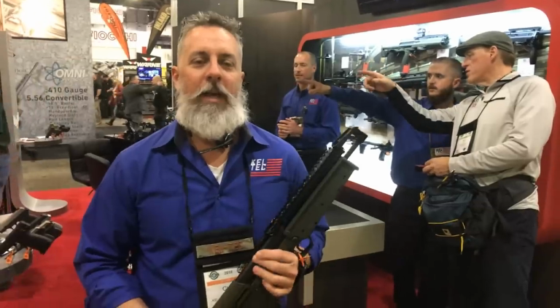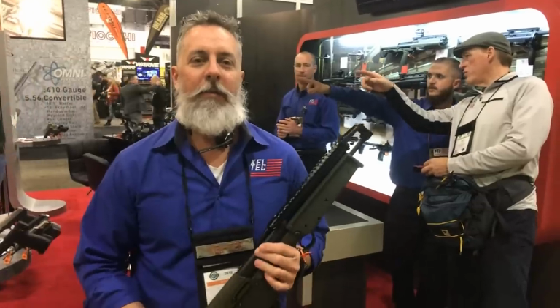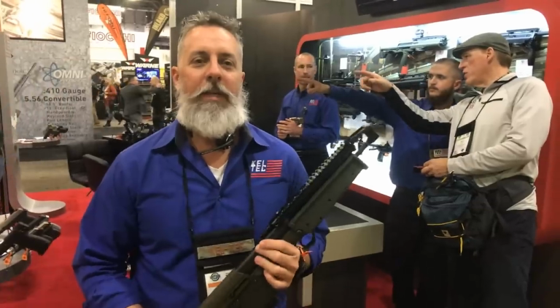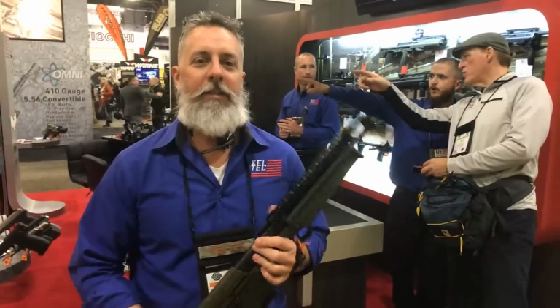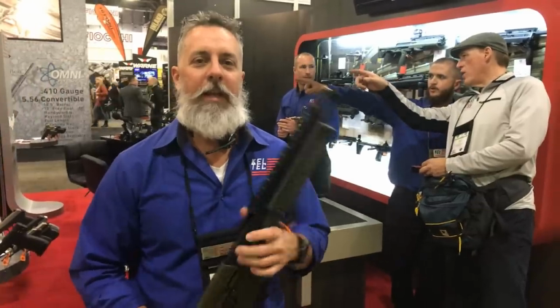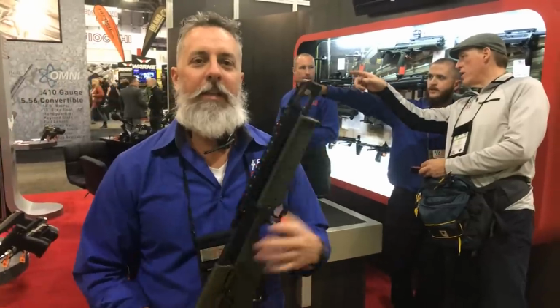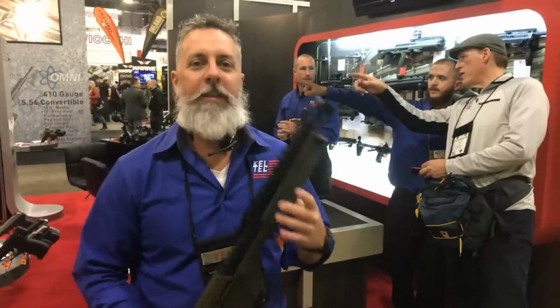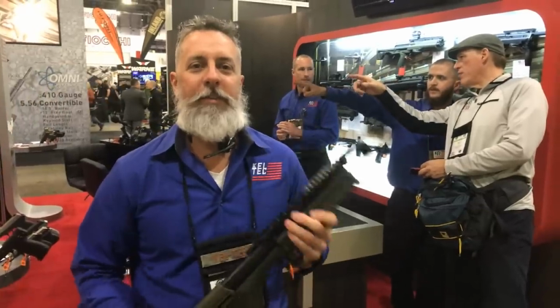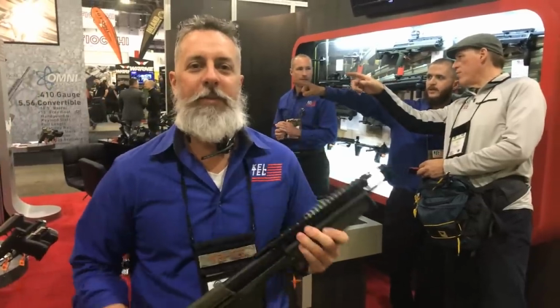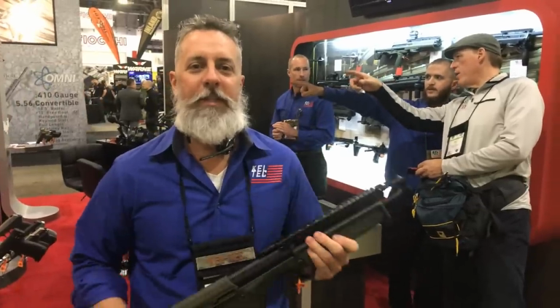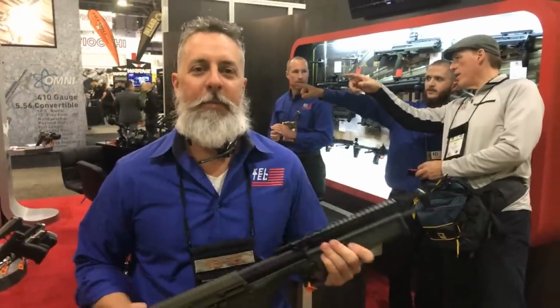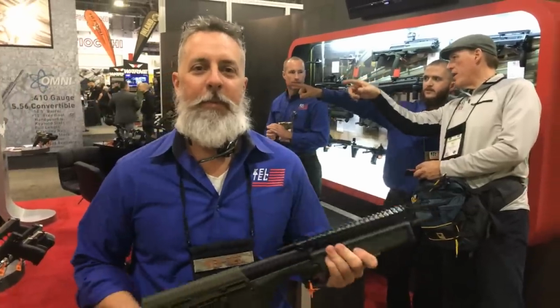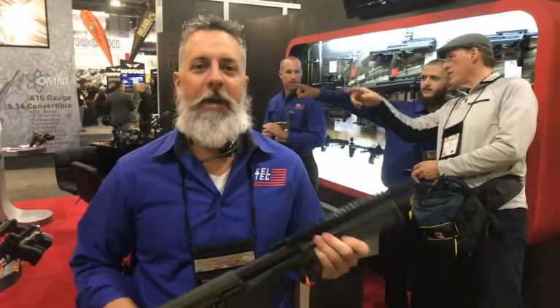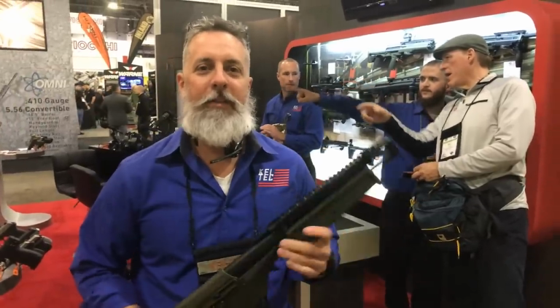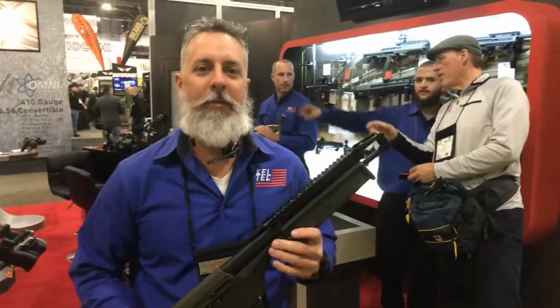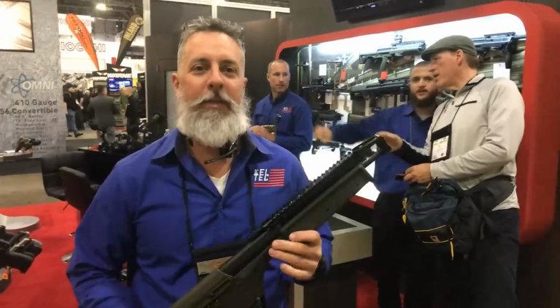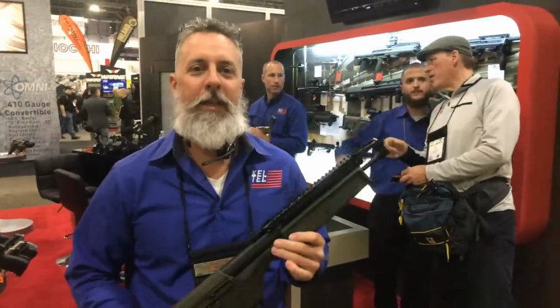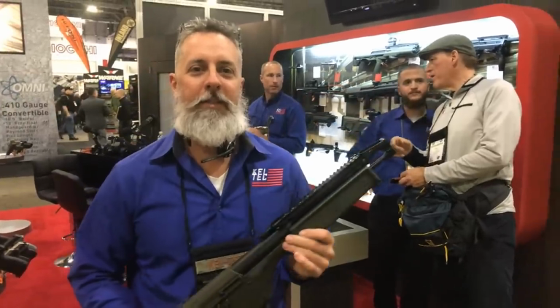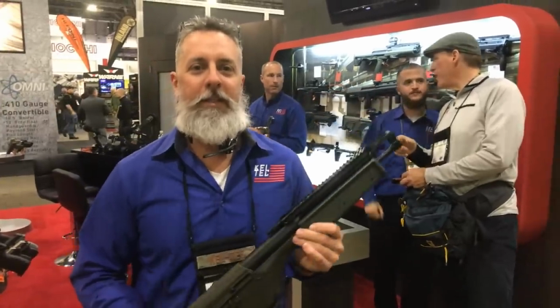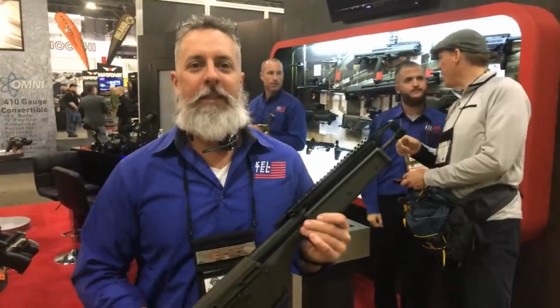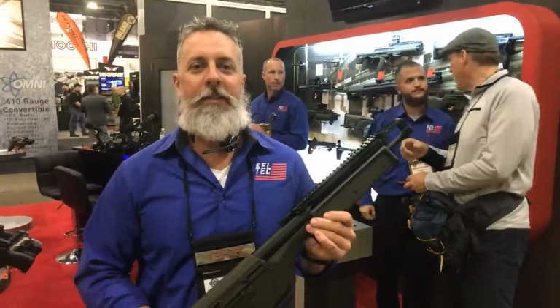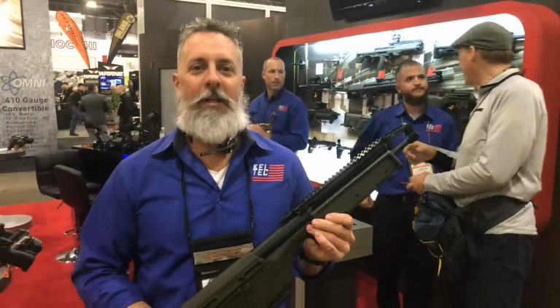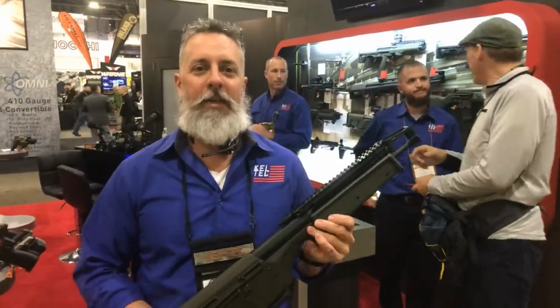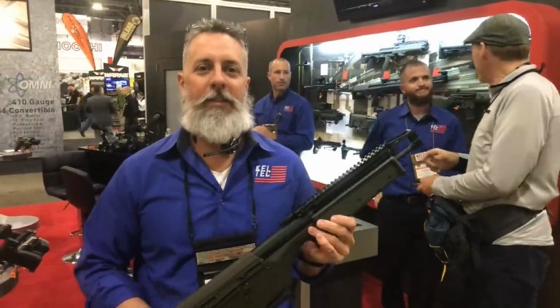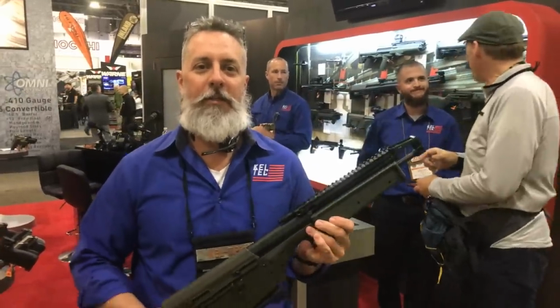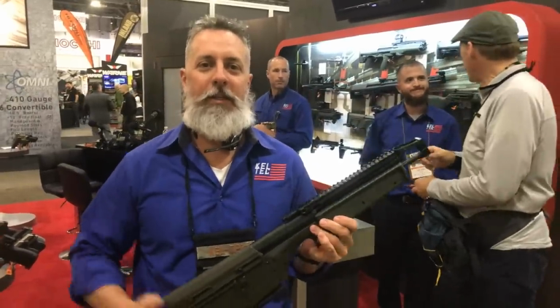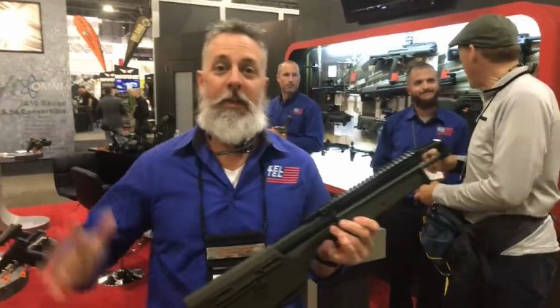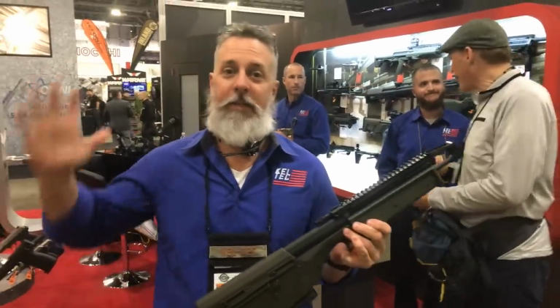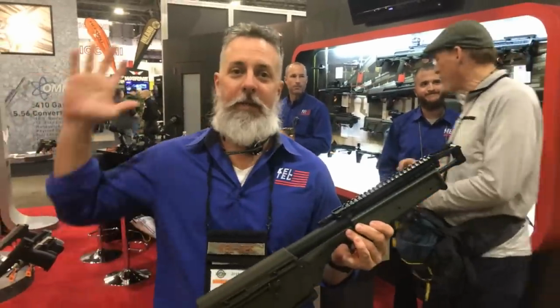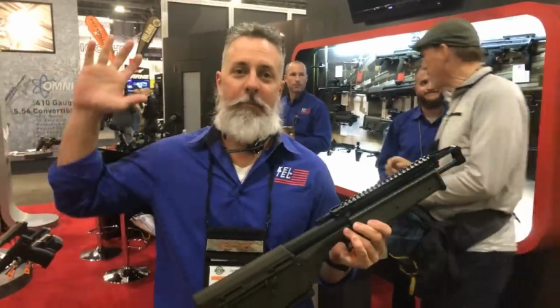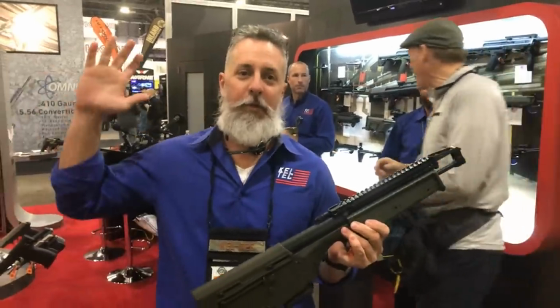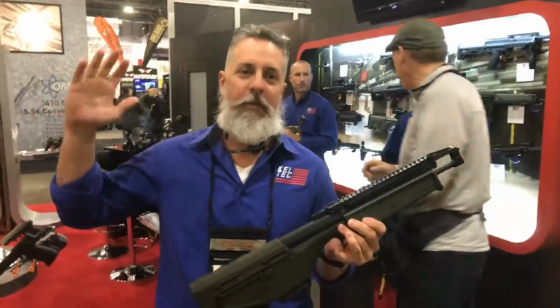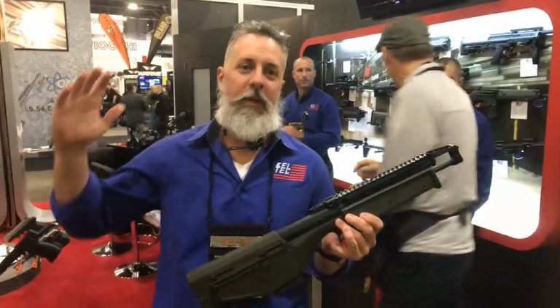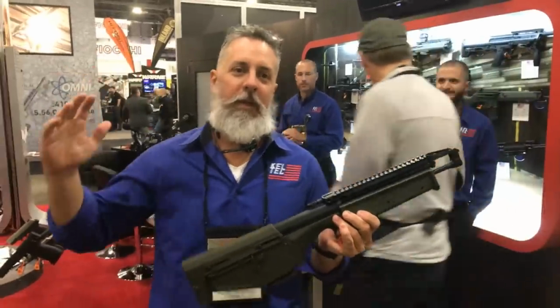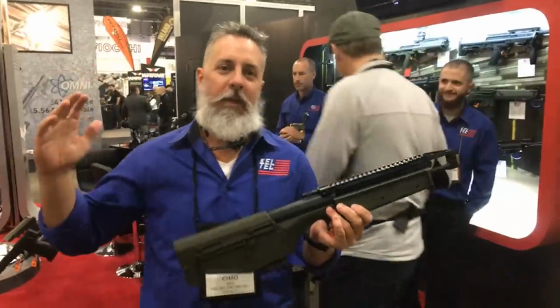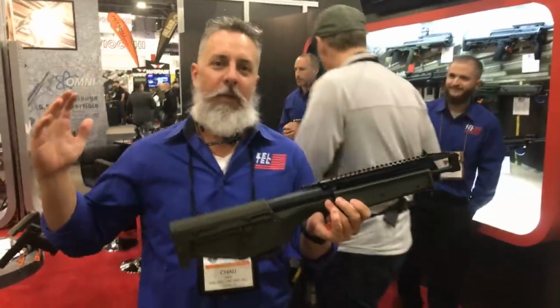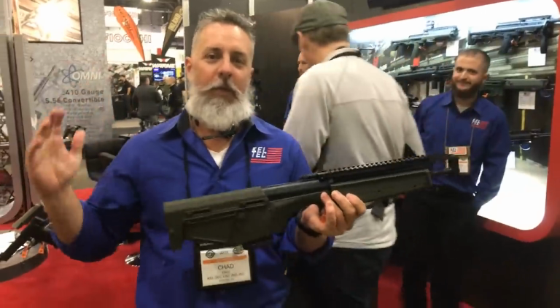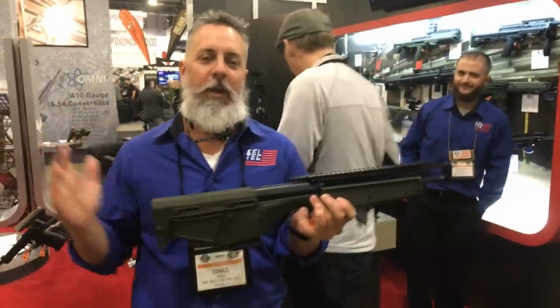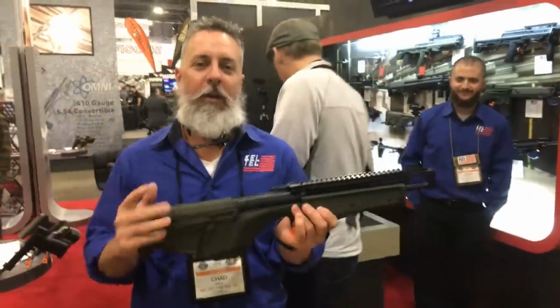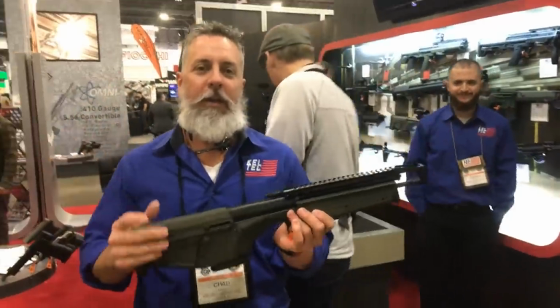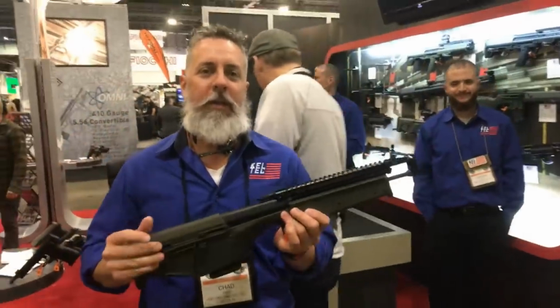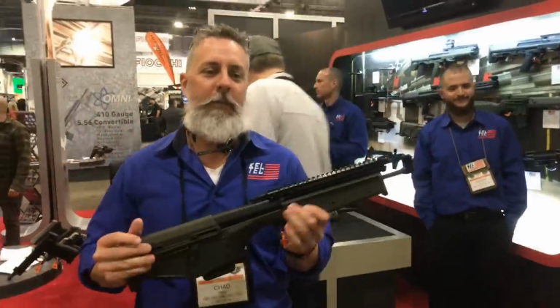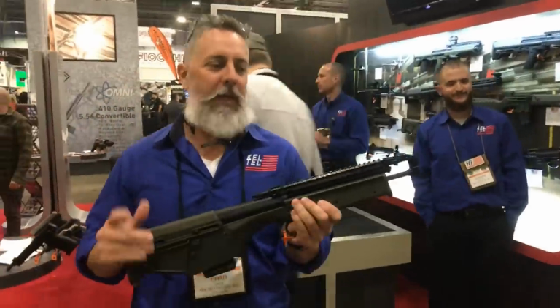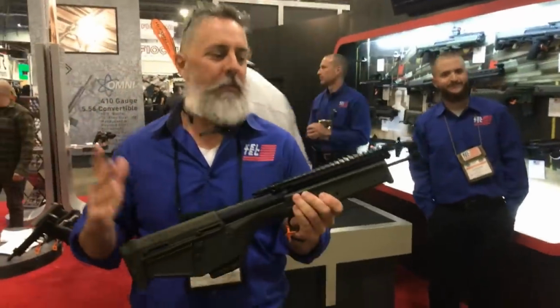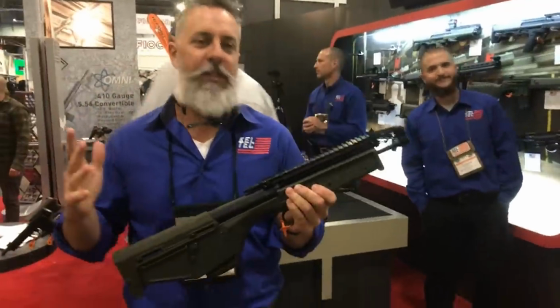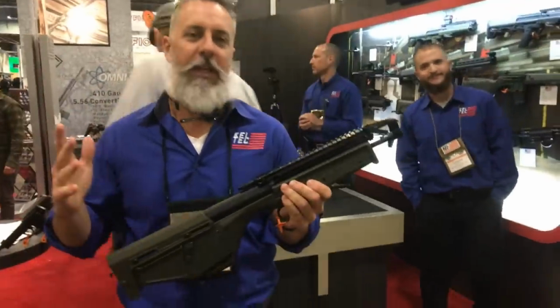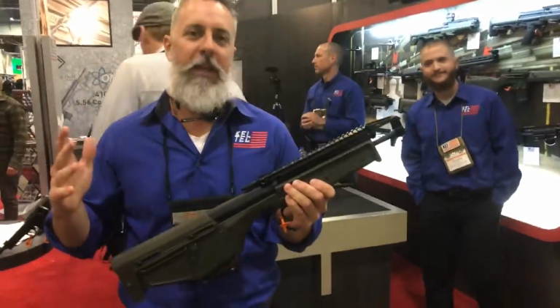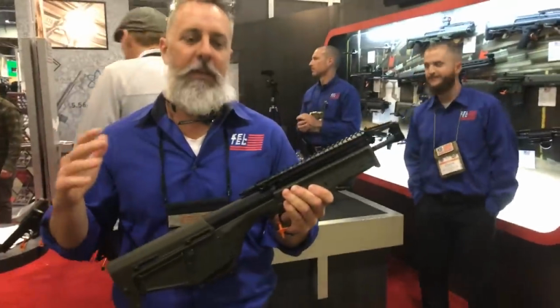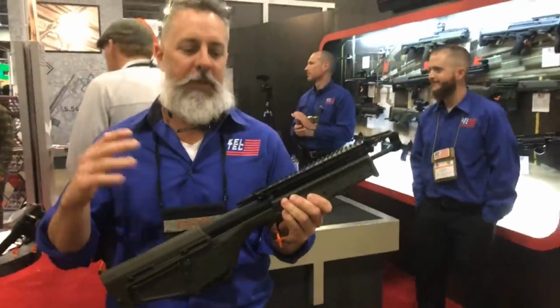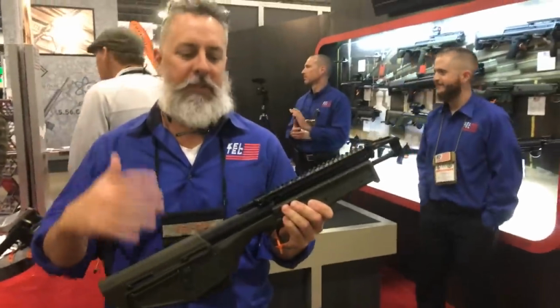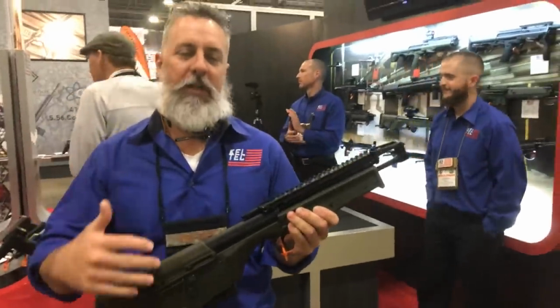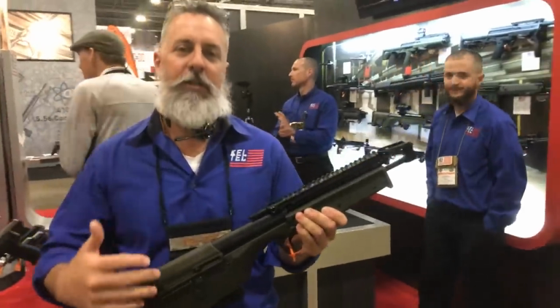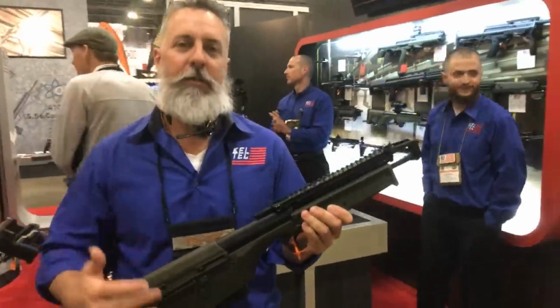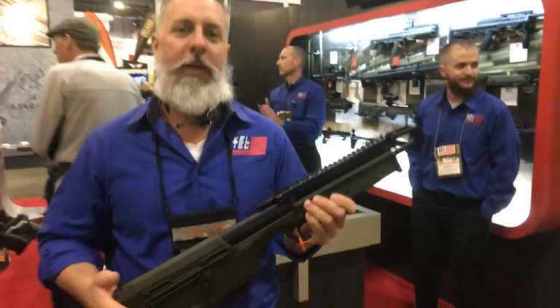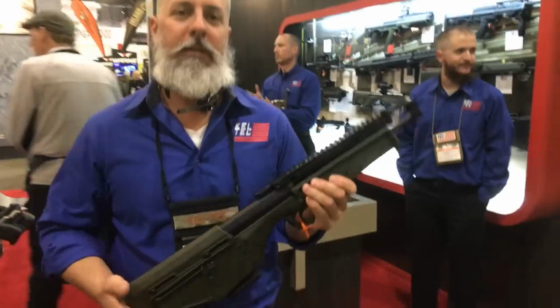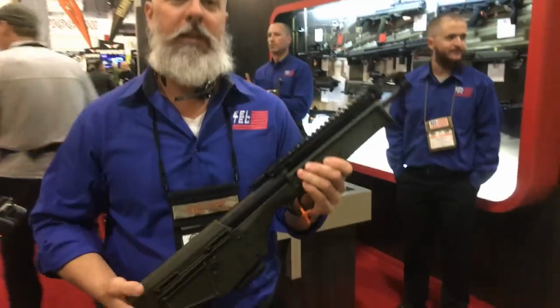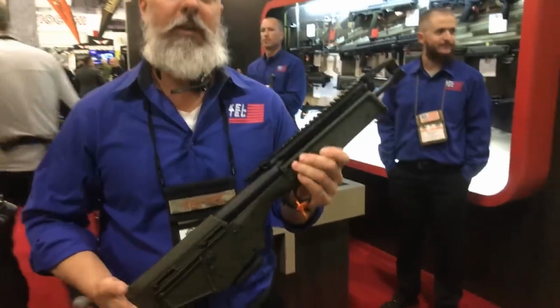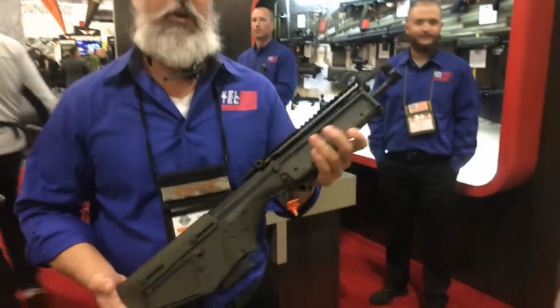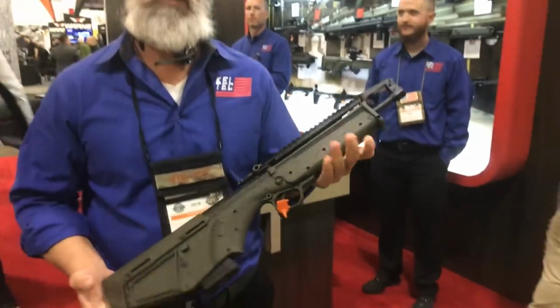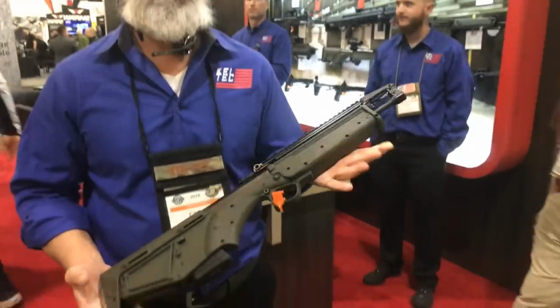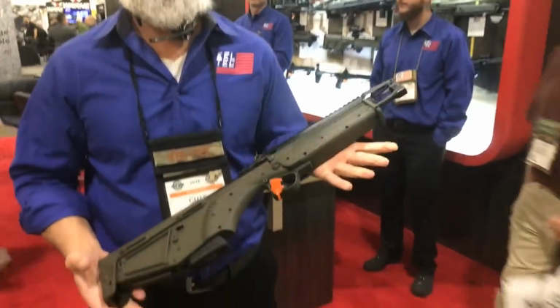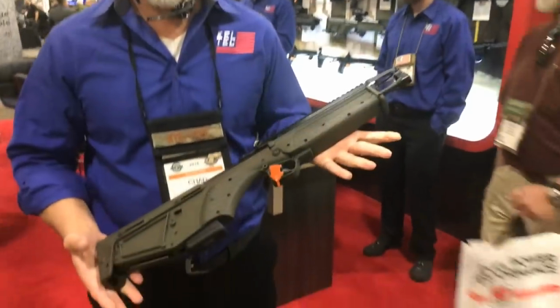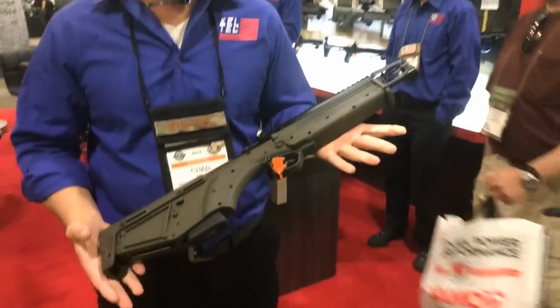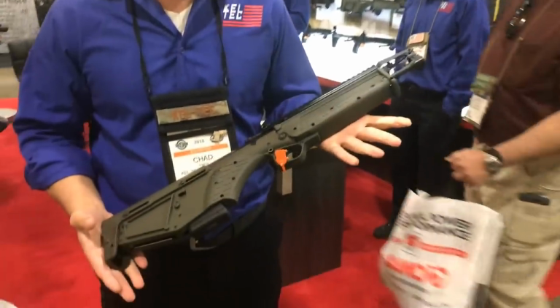Downrange Daily, thanks for stopping by the 2018 SHOT Show Kel-Tank booth. We are here — my name's Chad, and I'm going to talk to you about the RDV-S.